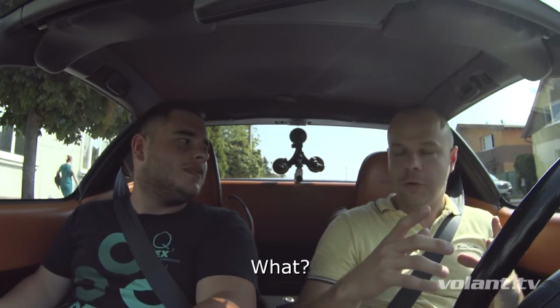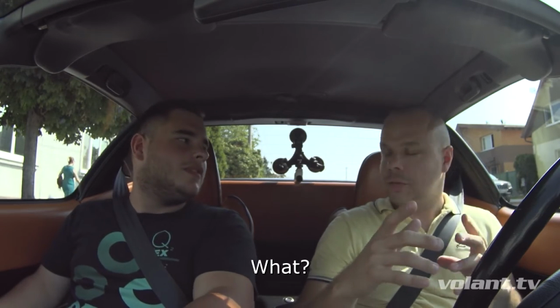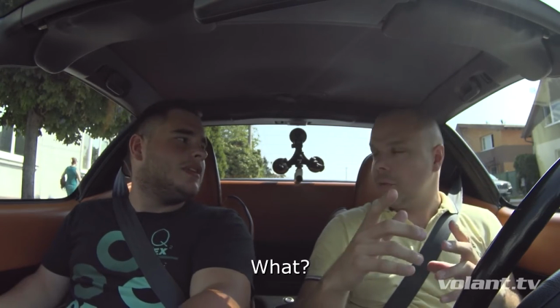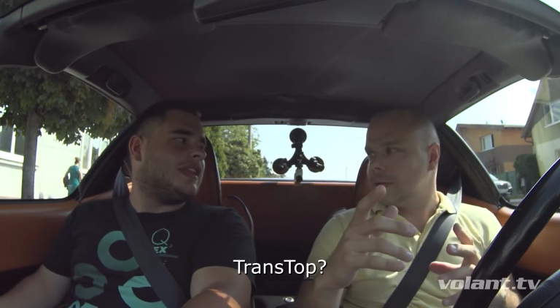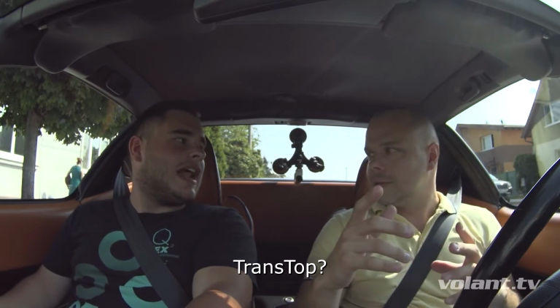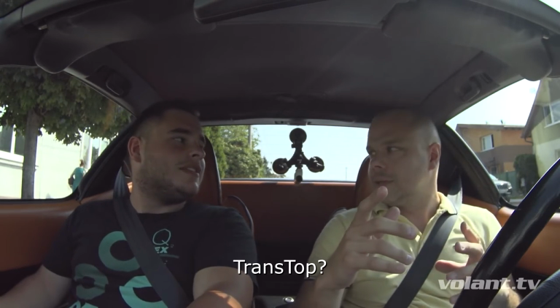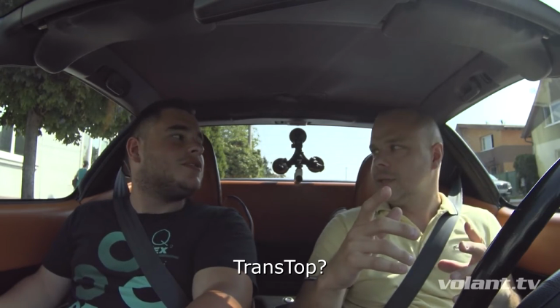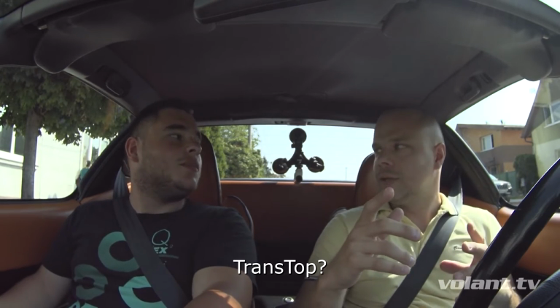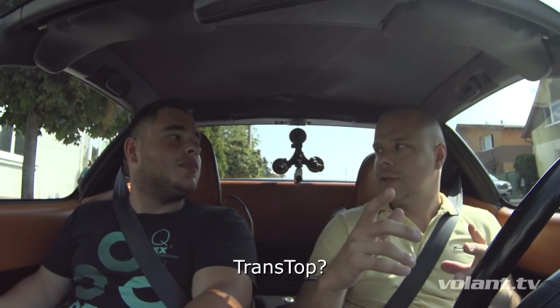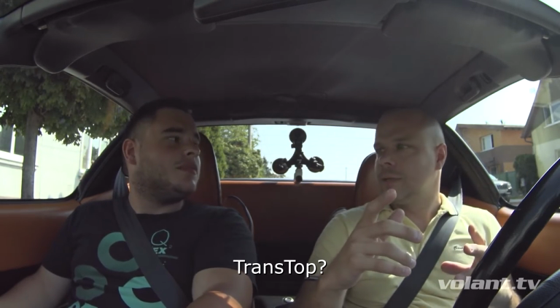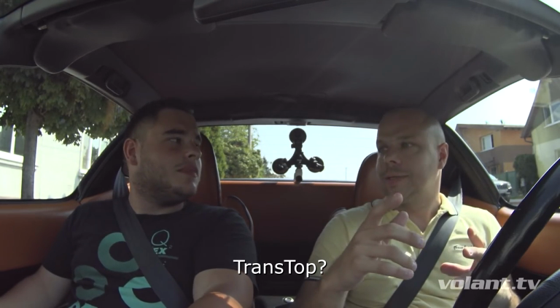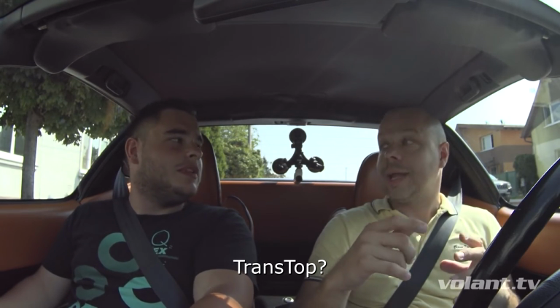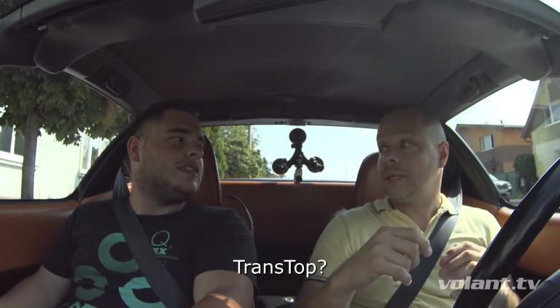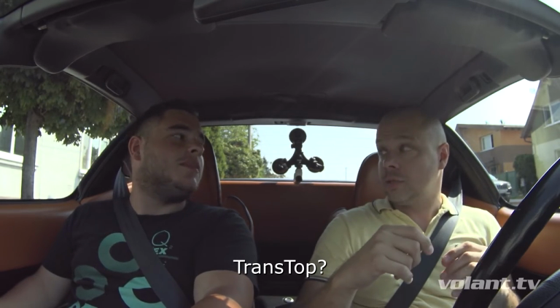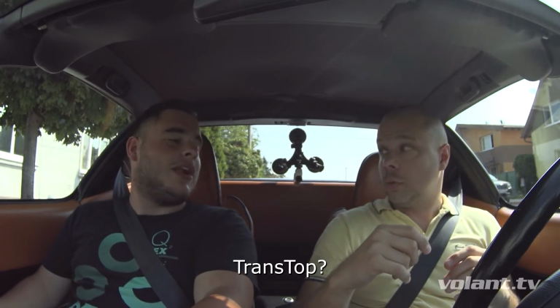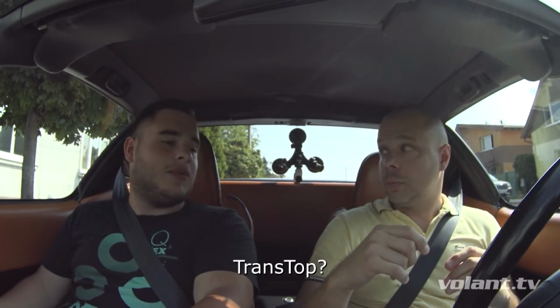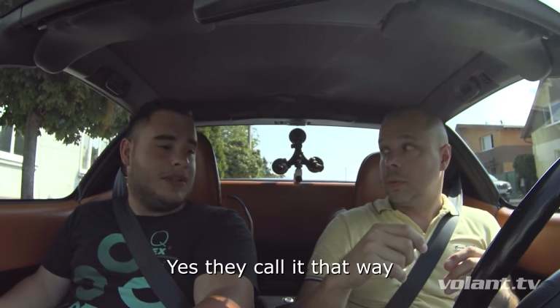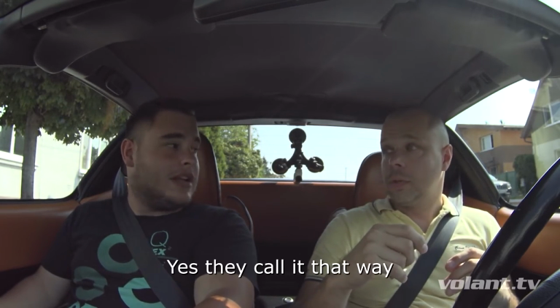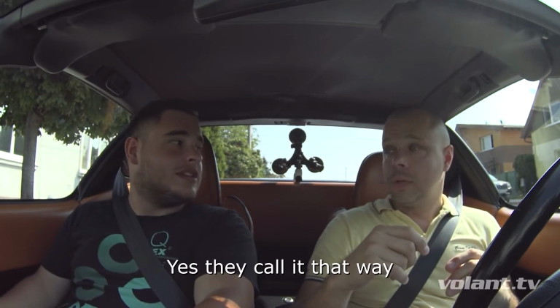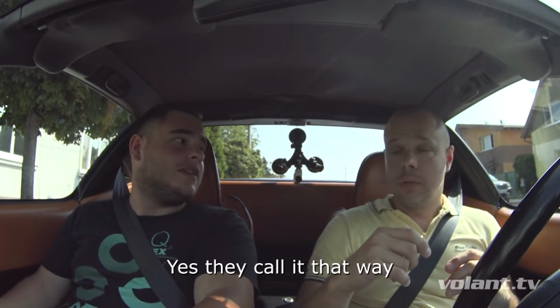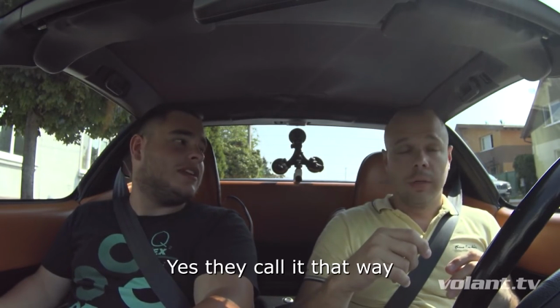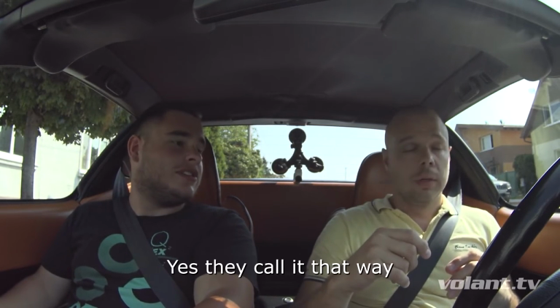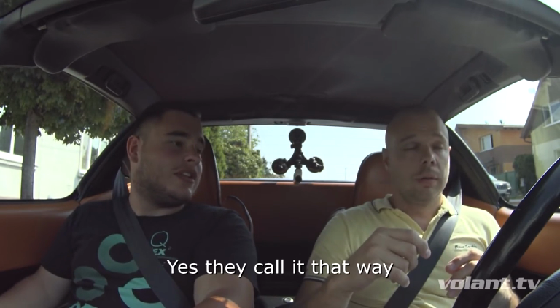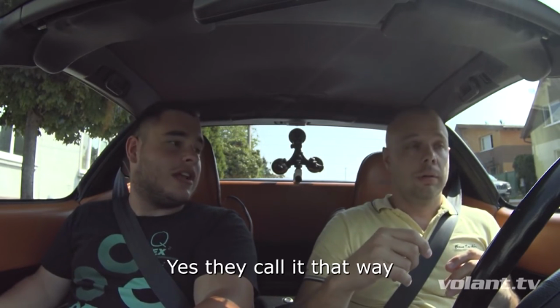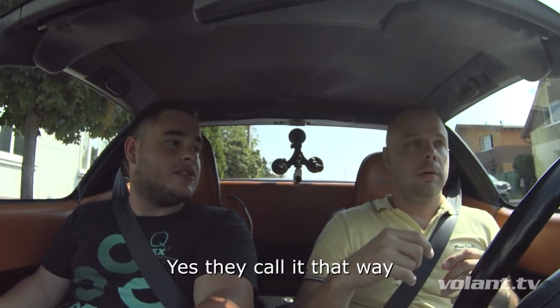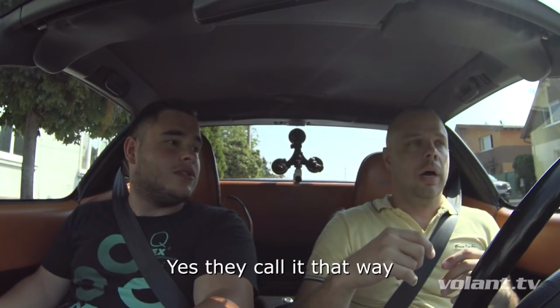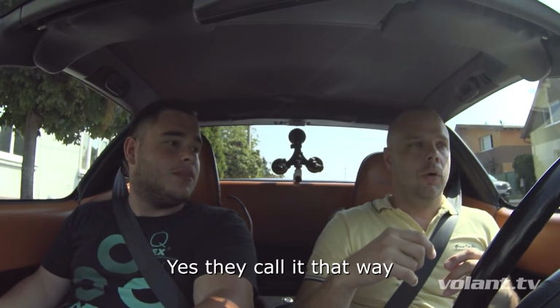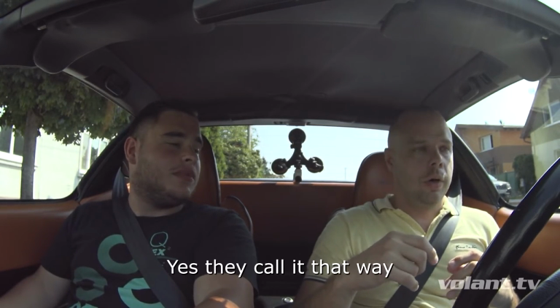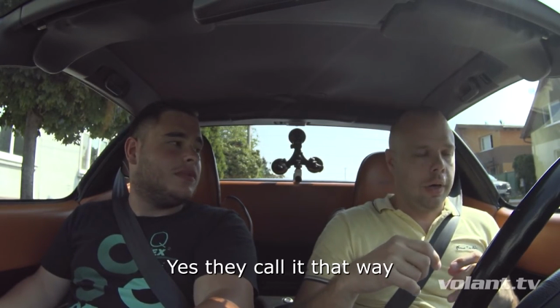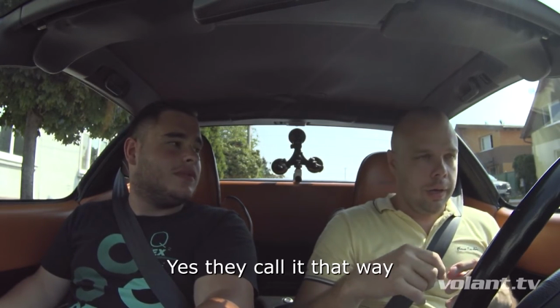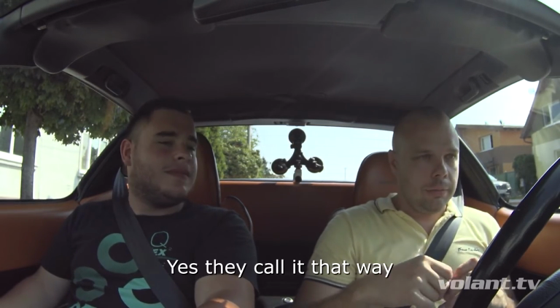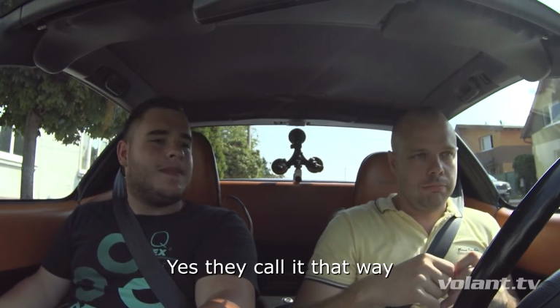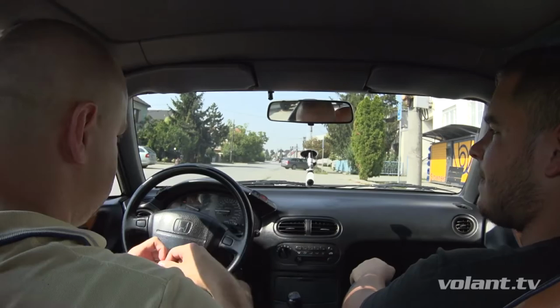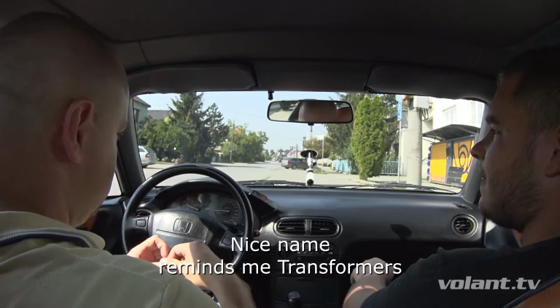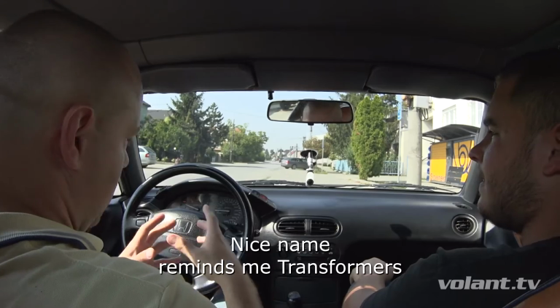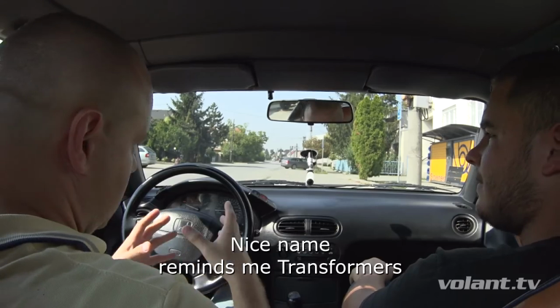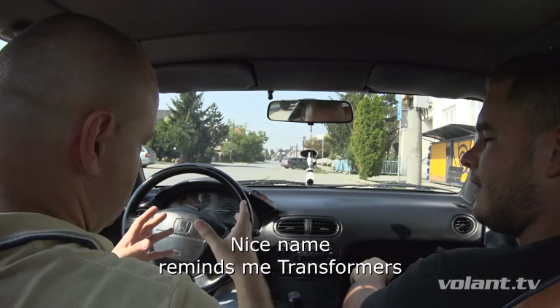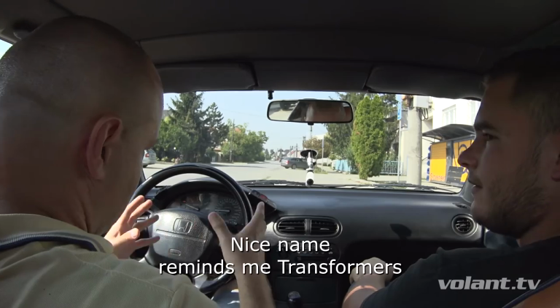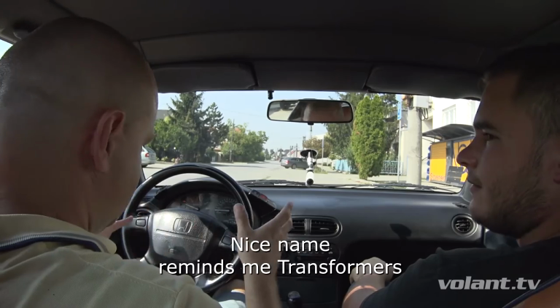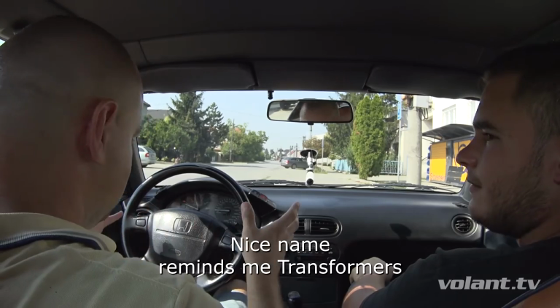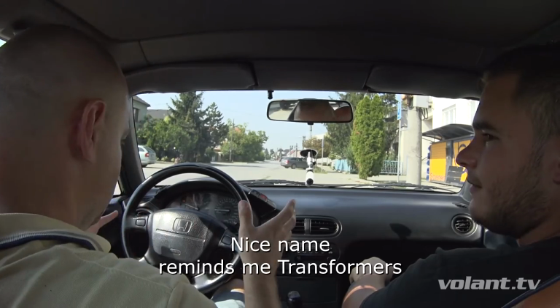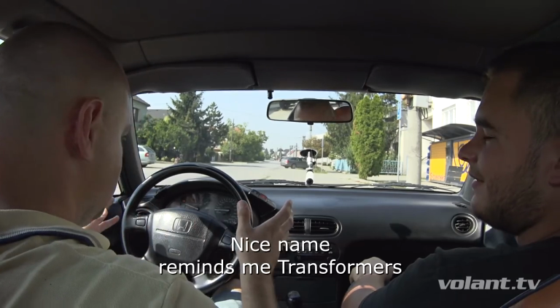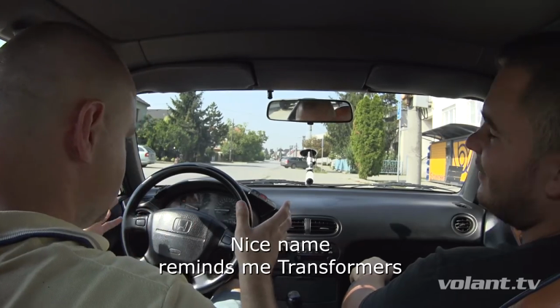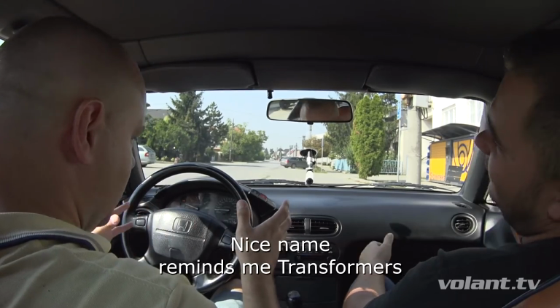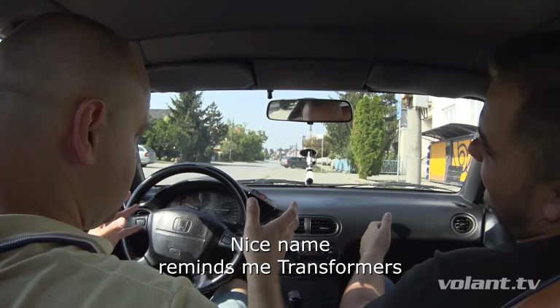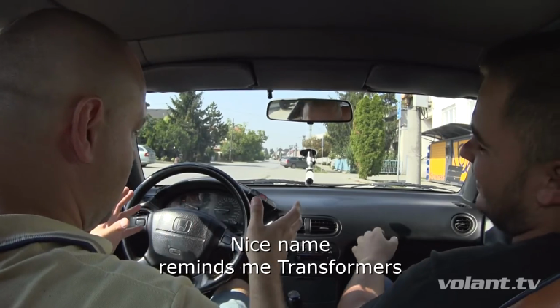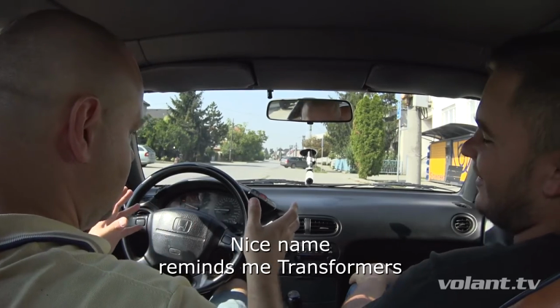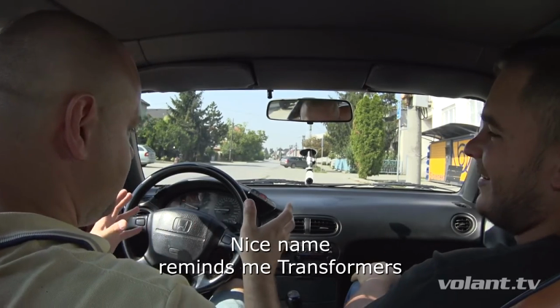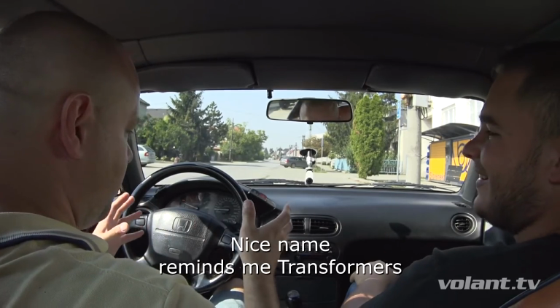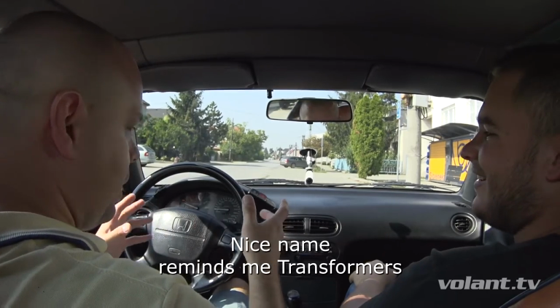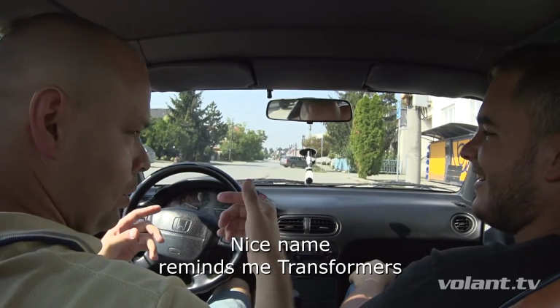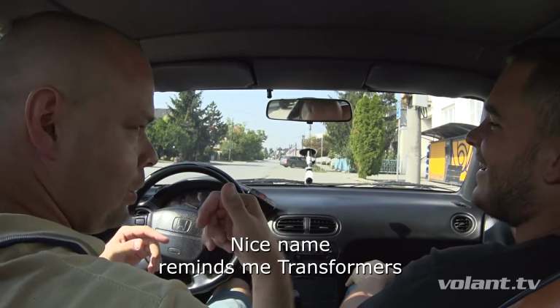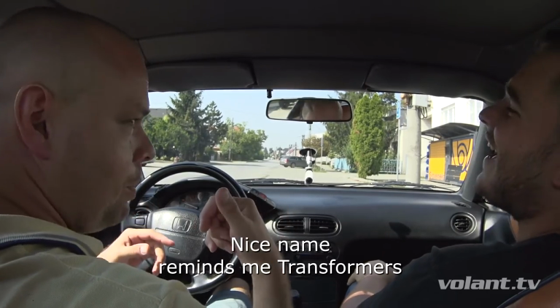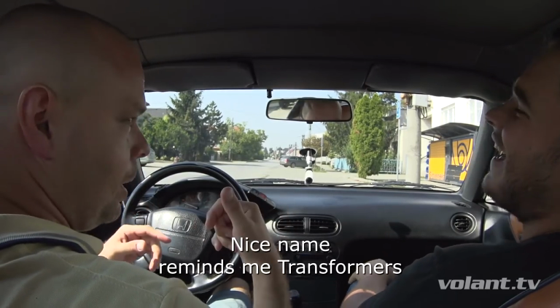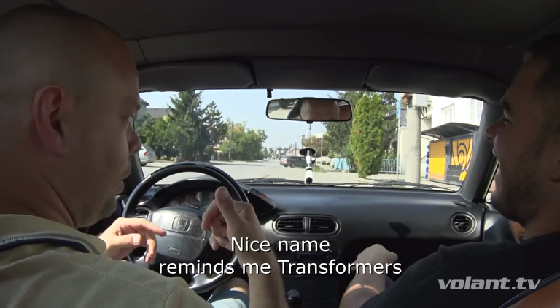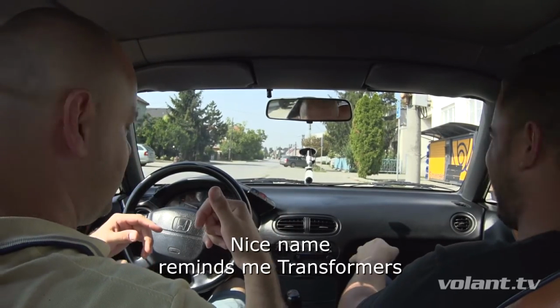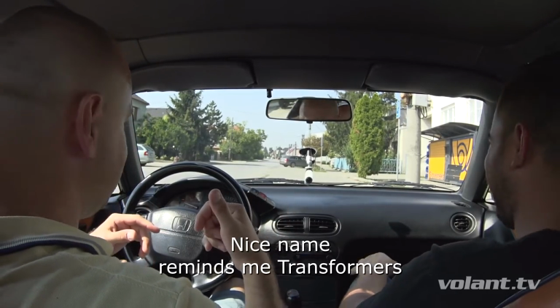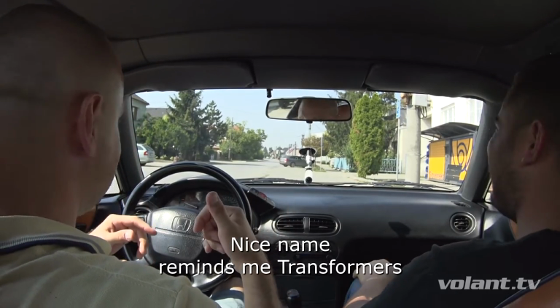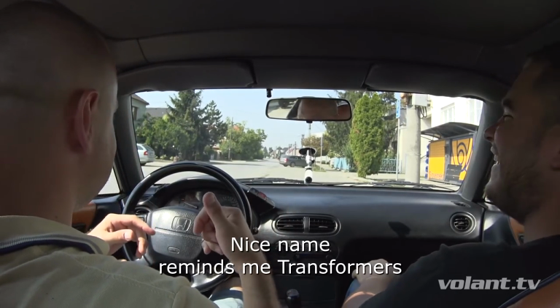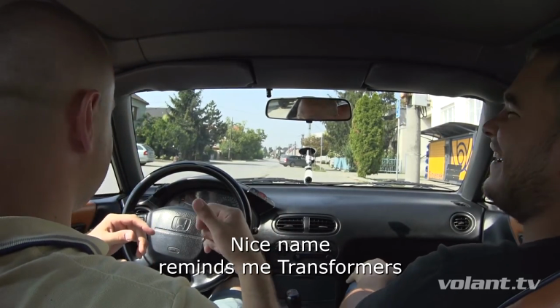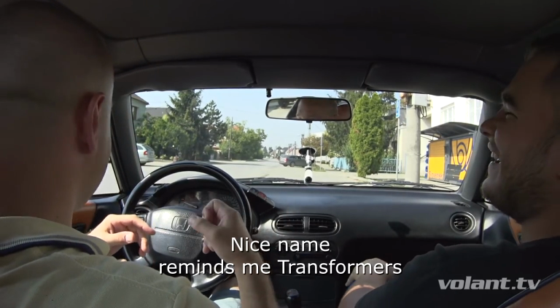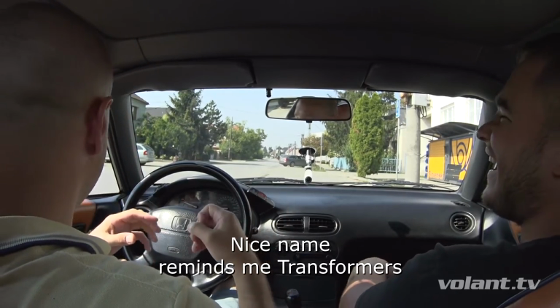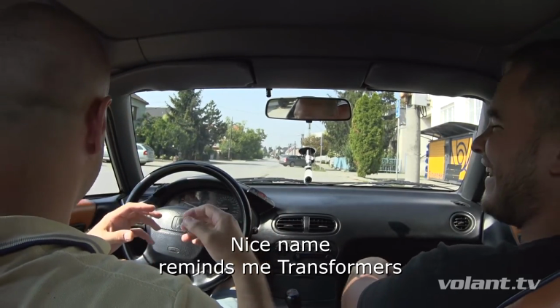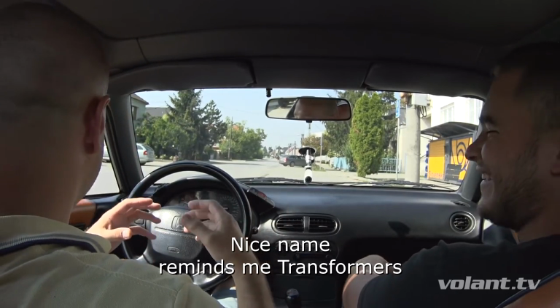Ako sa boval? Transtop. Transtop? To malo byť nazvané Transtop. A okej, pekný názov. Transformer — on potreboval transformera.